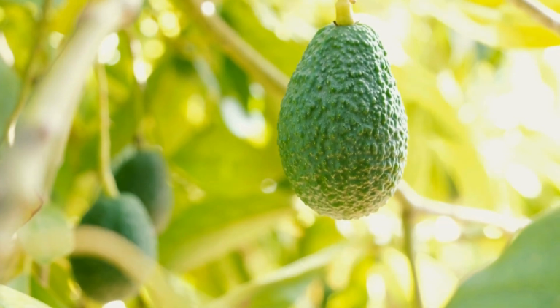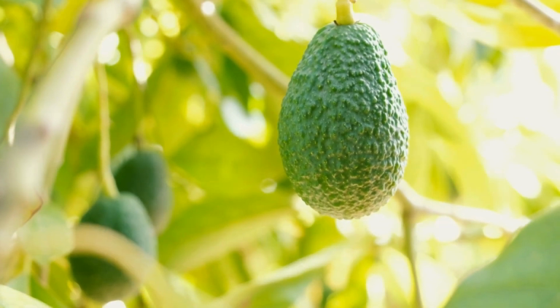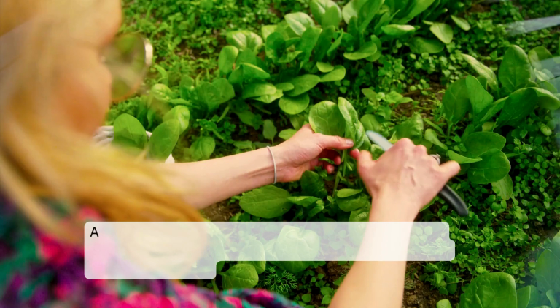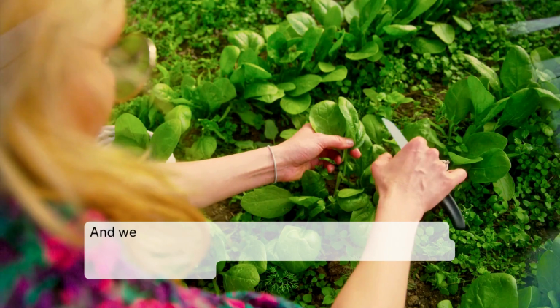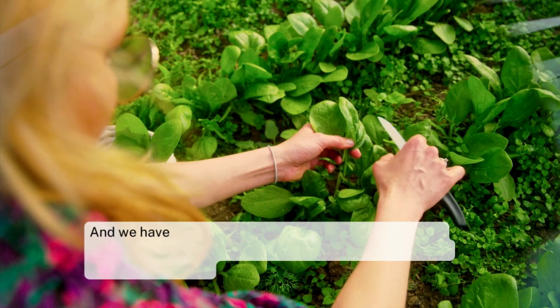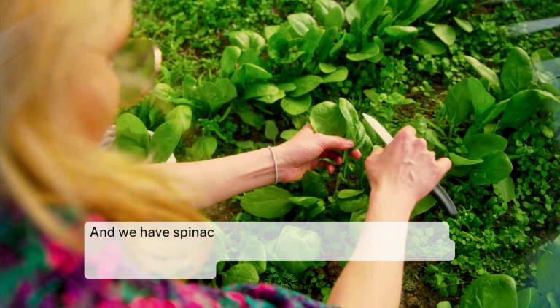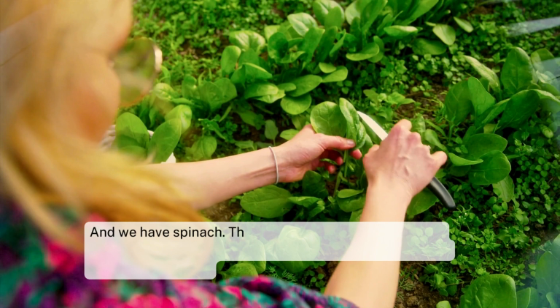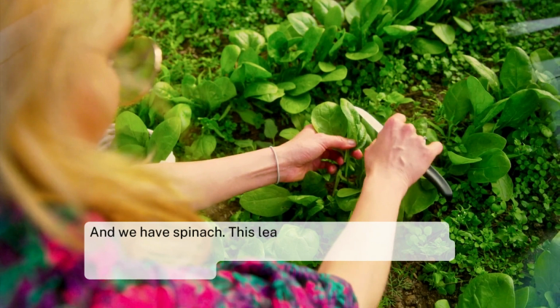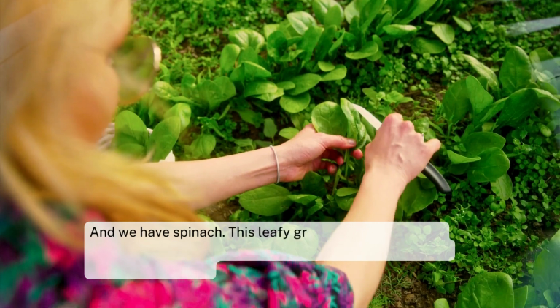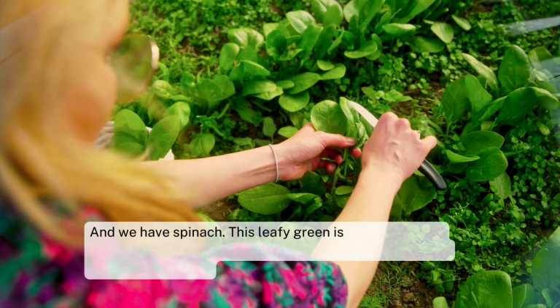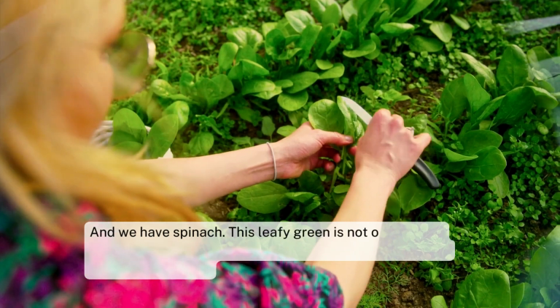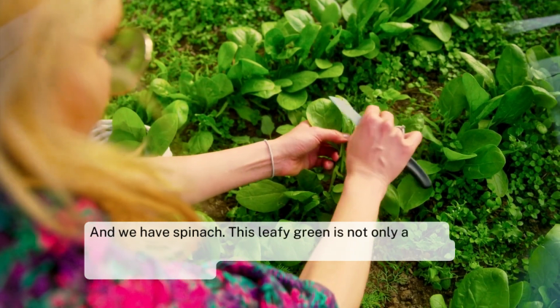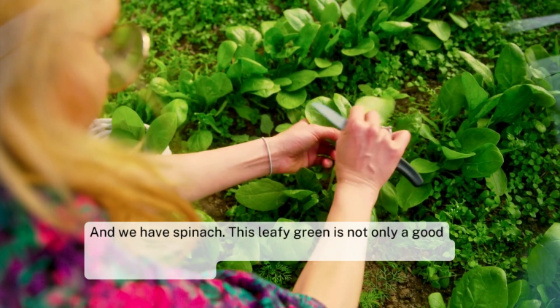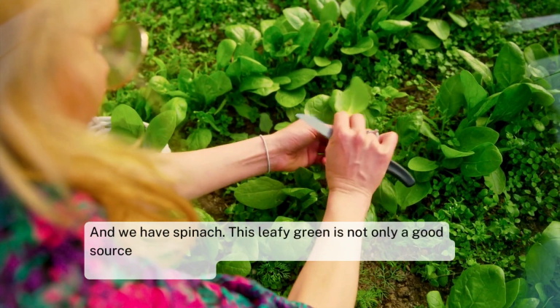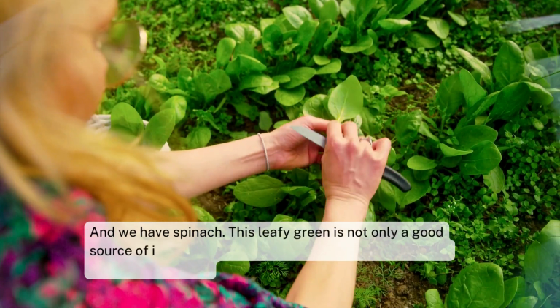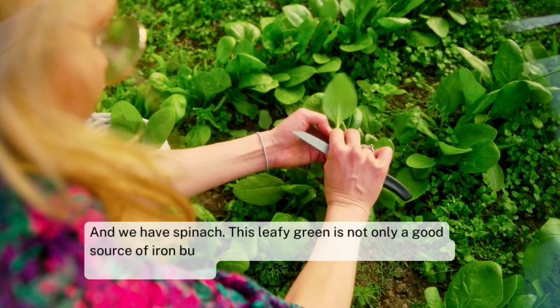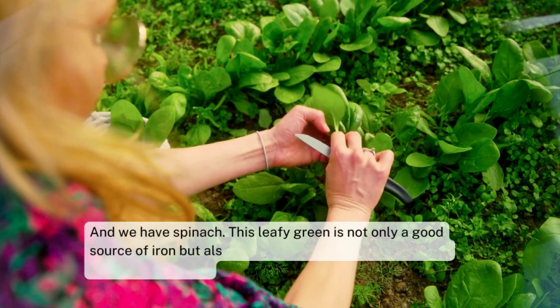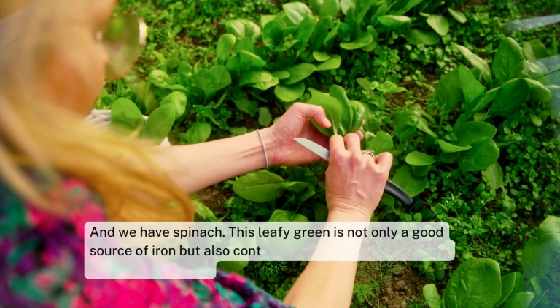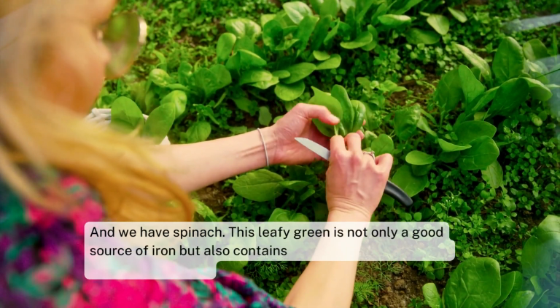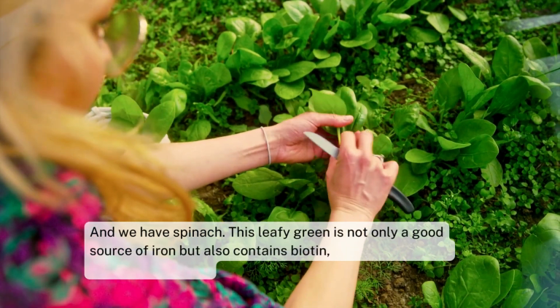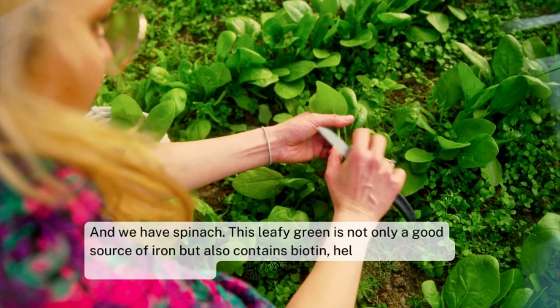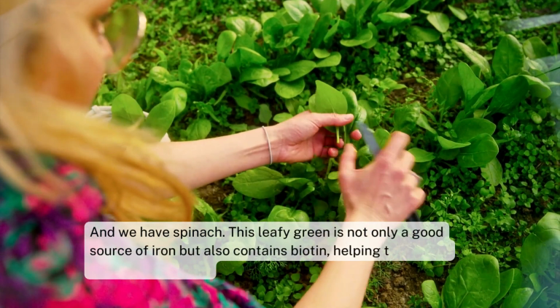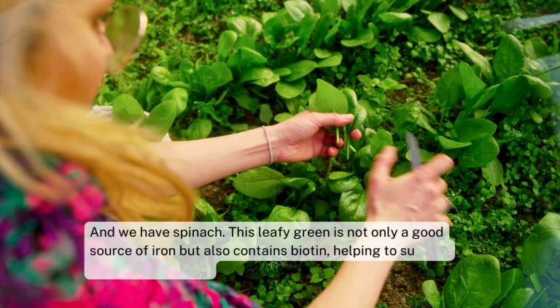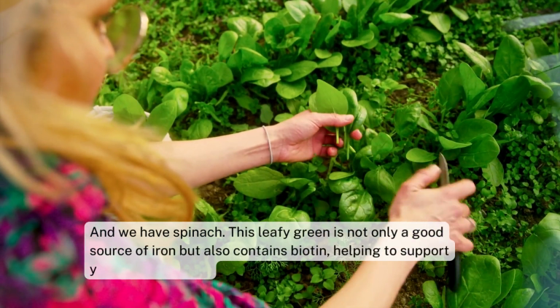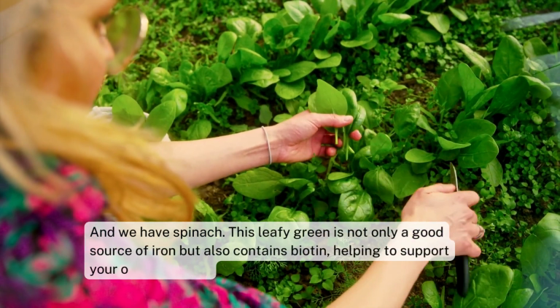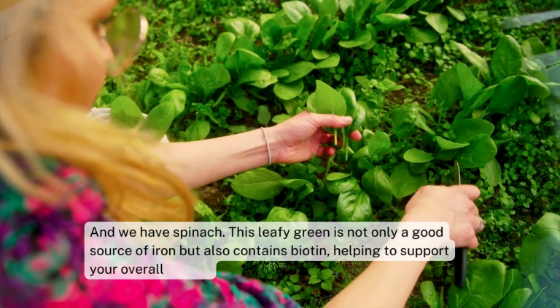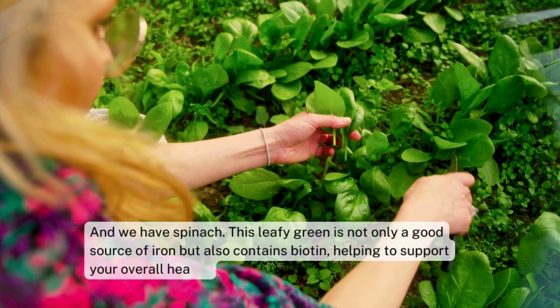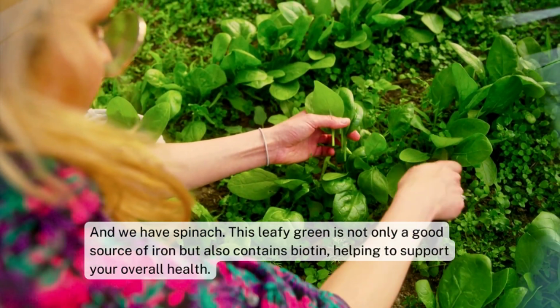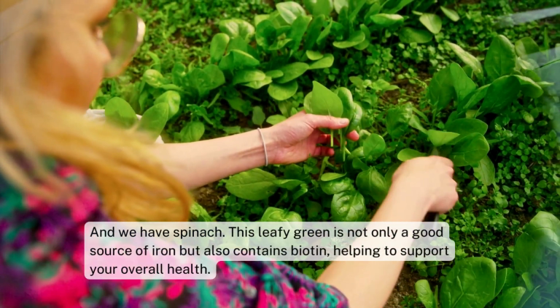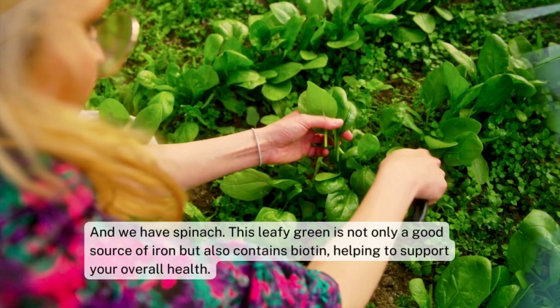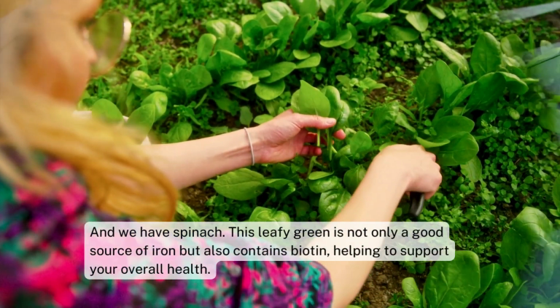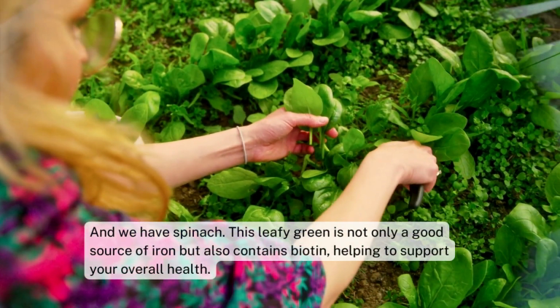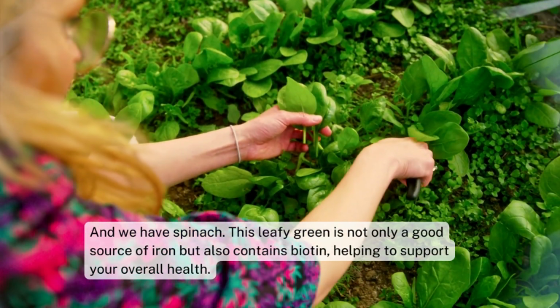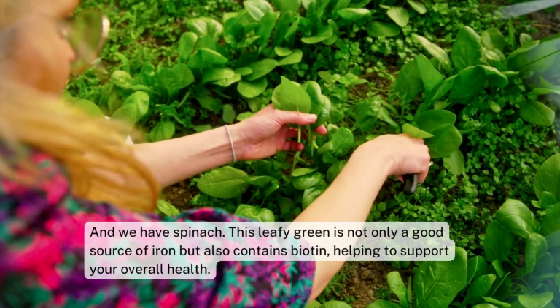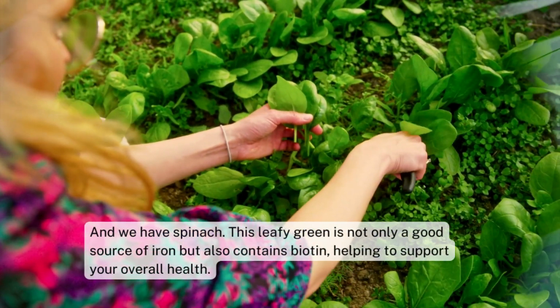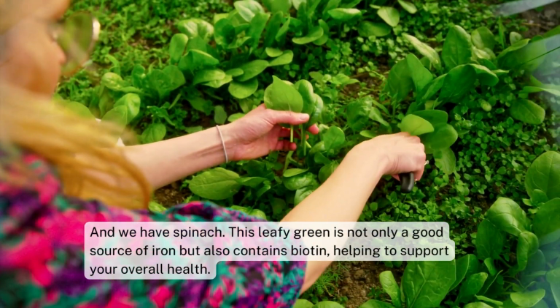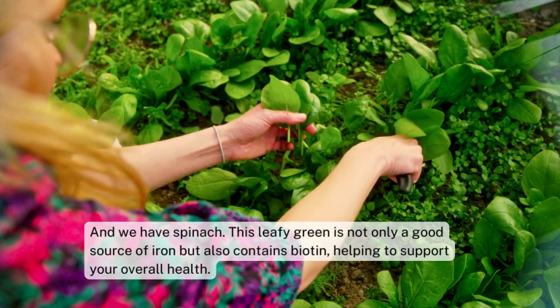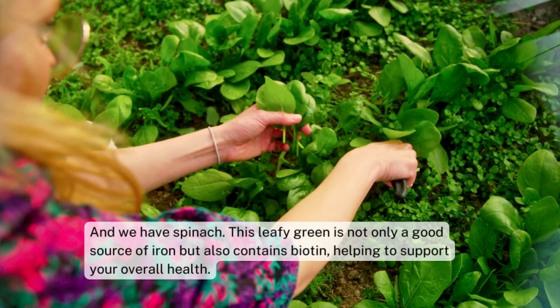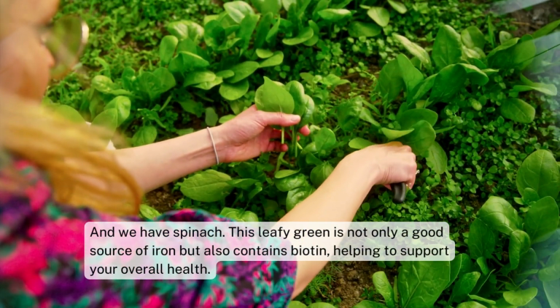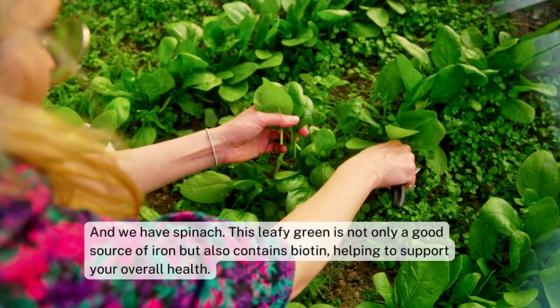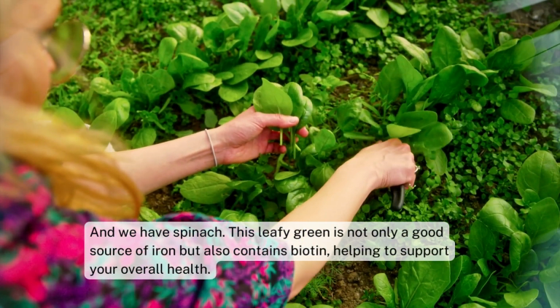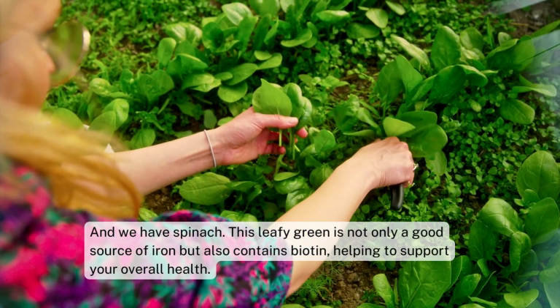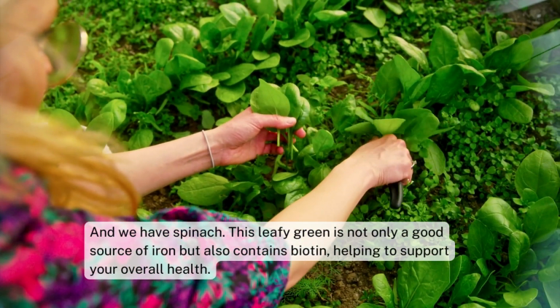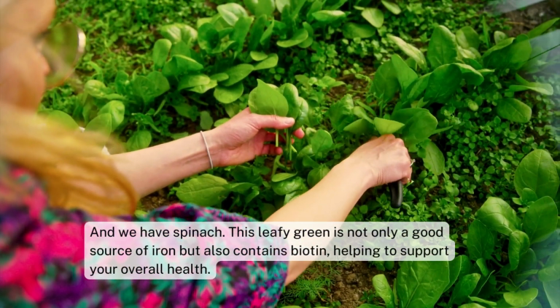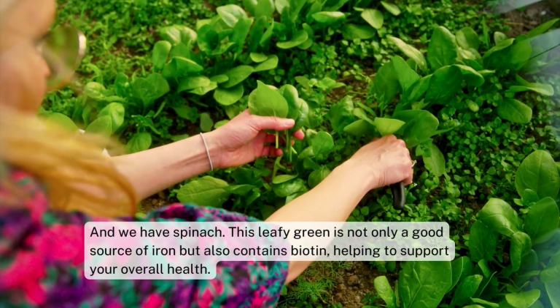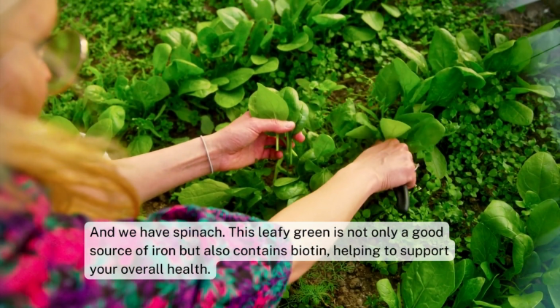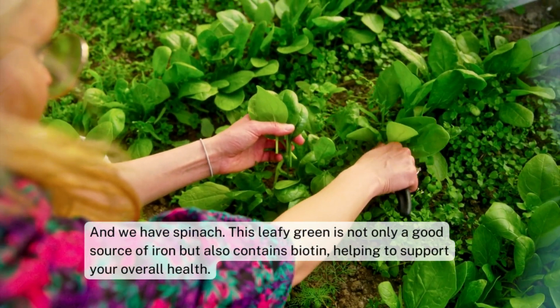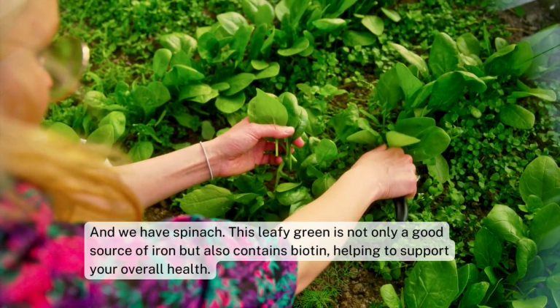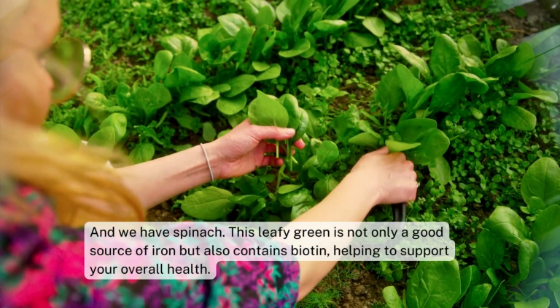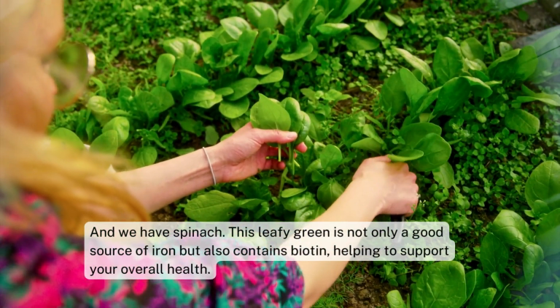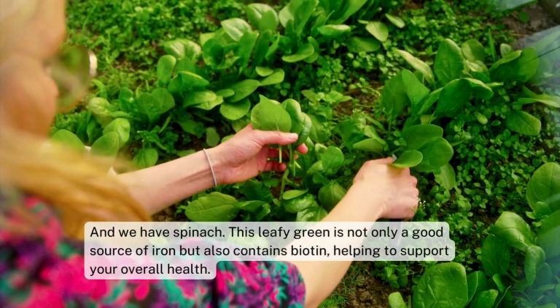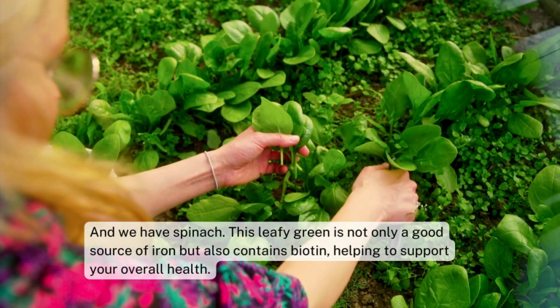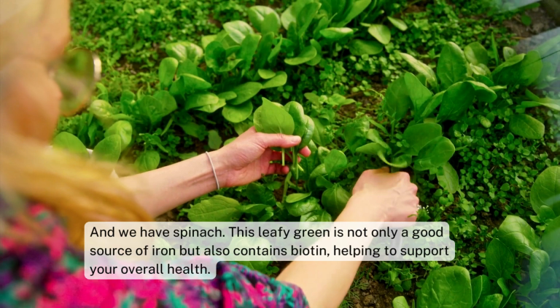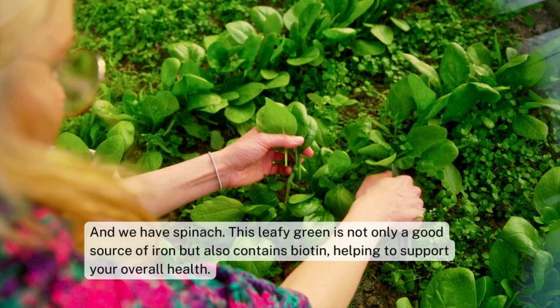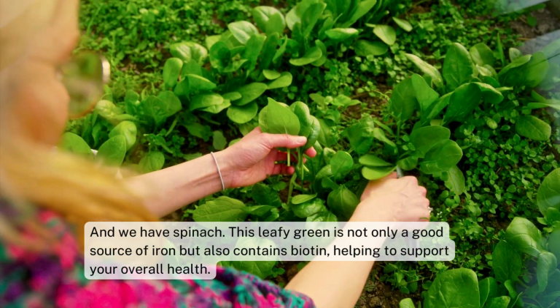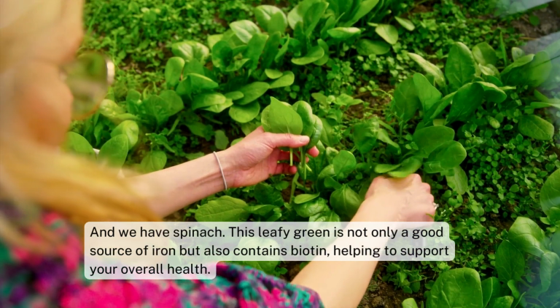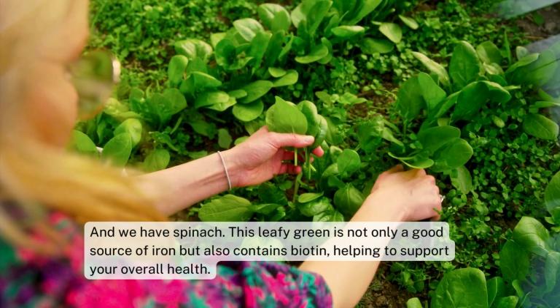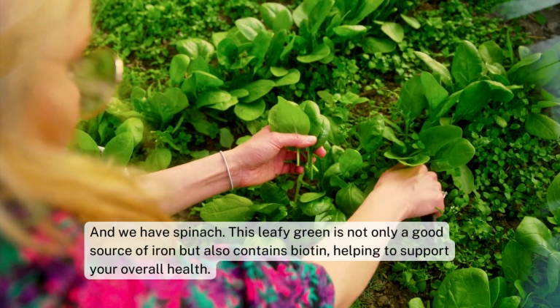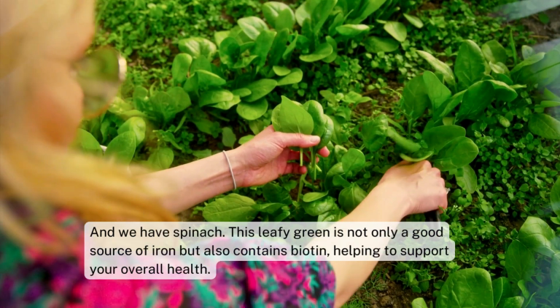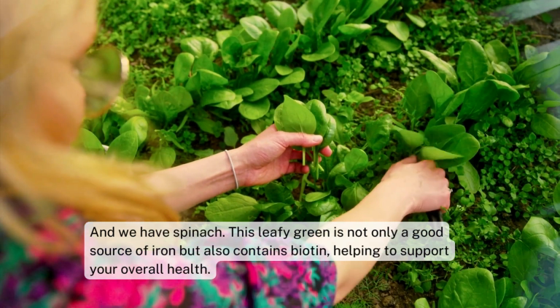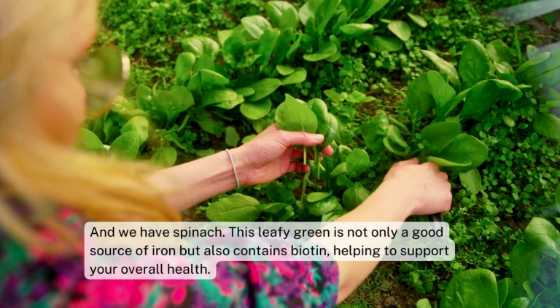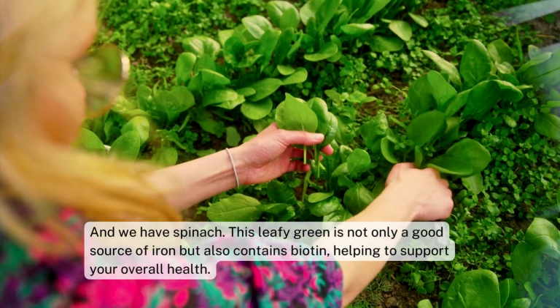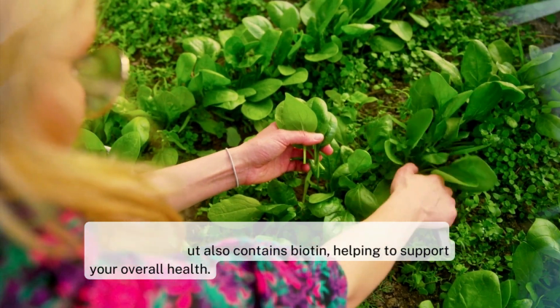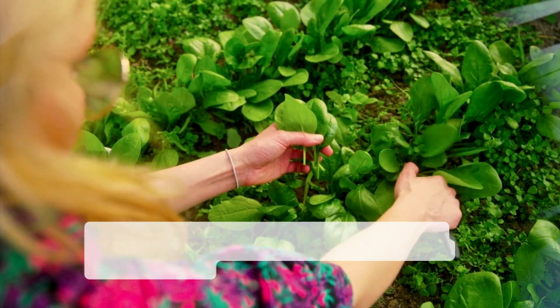And we have spinach. This leafy green is not only a good source of iron but also contains biotin, helping to support your overall health.